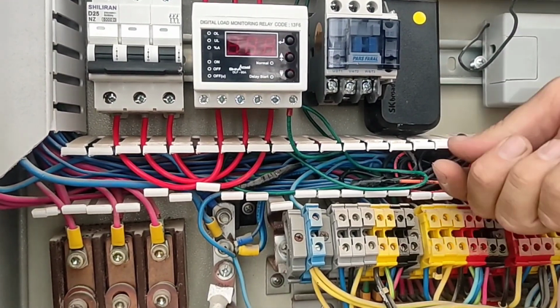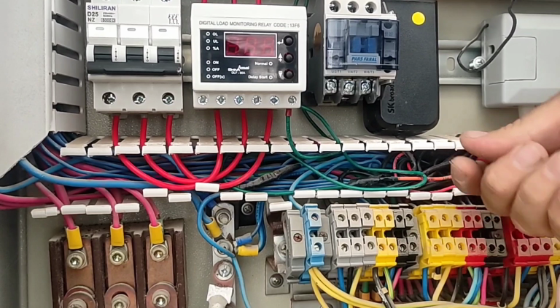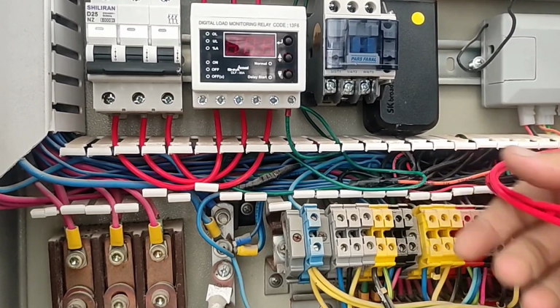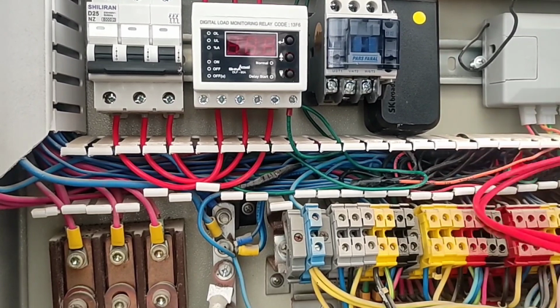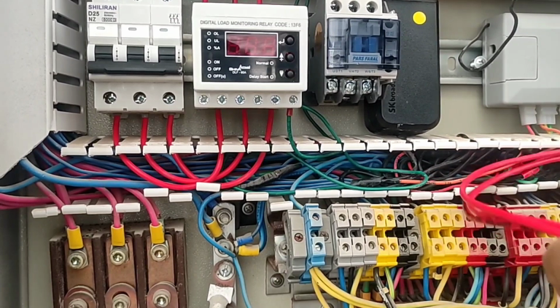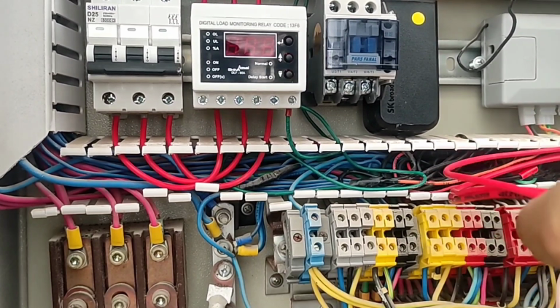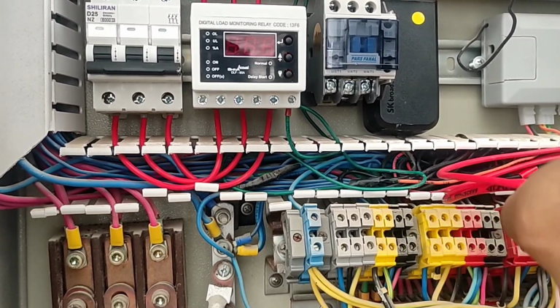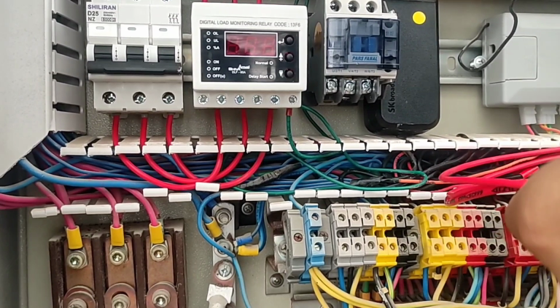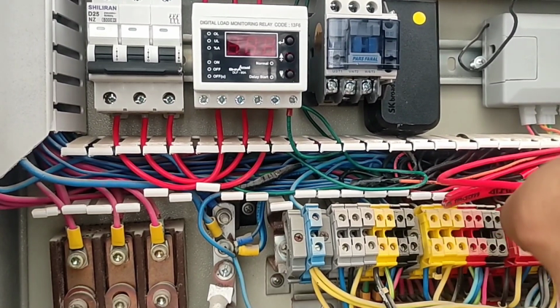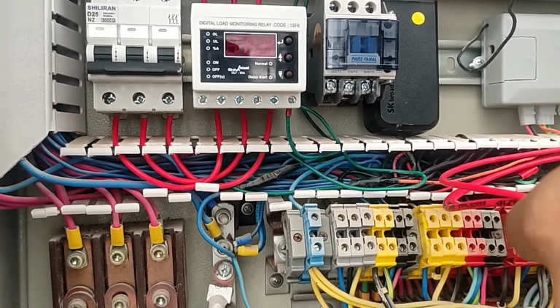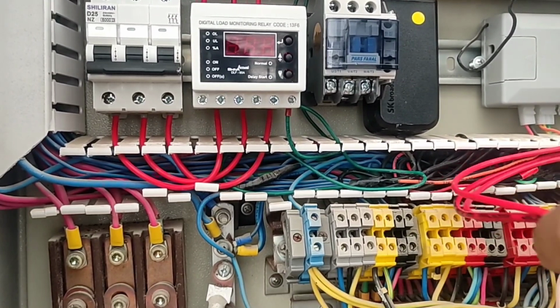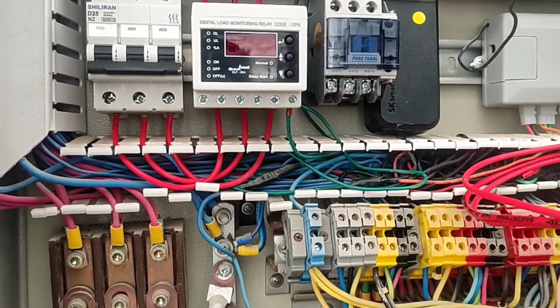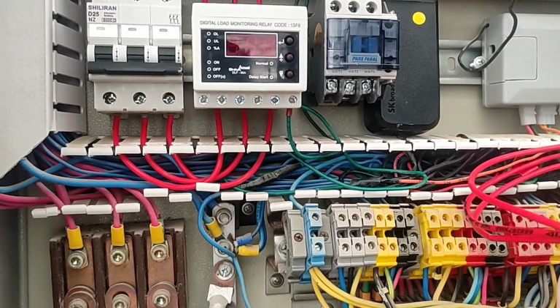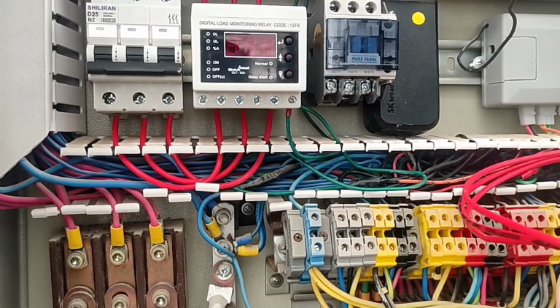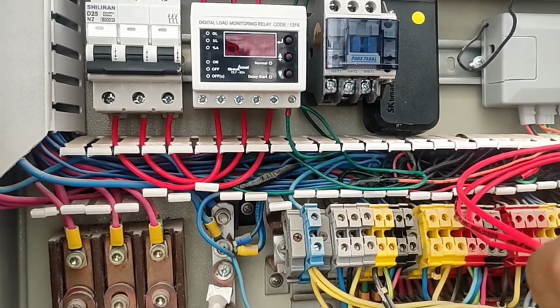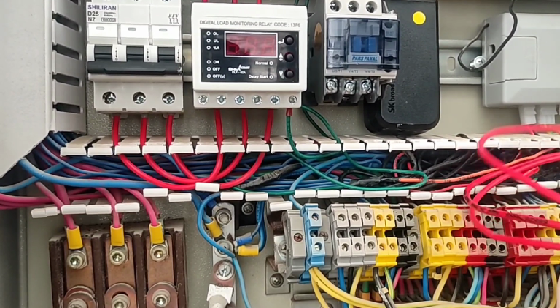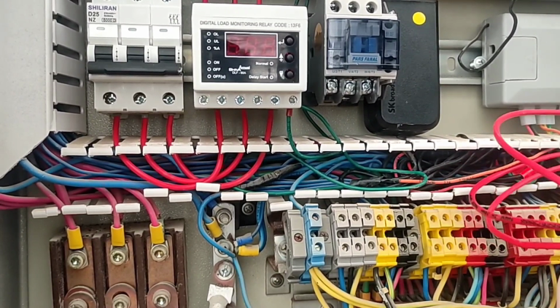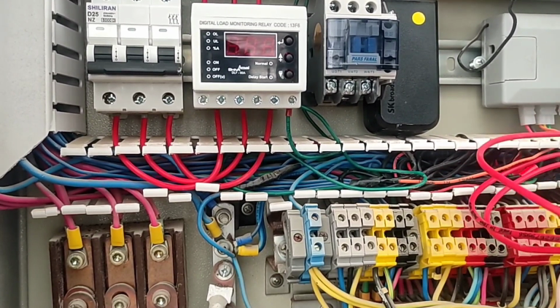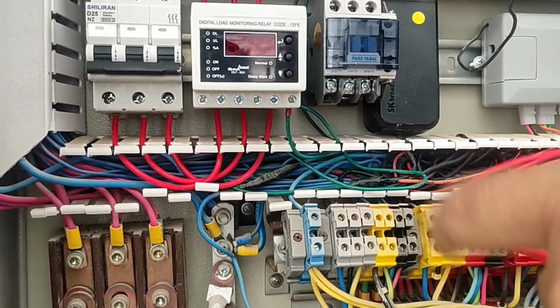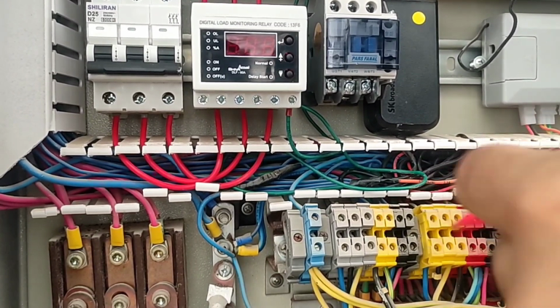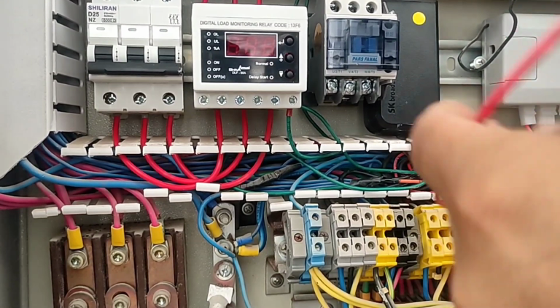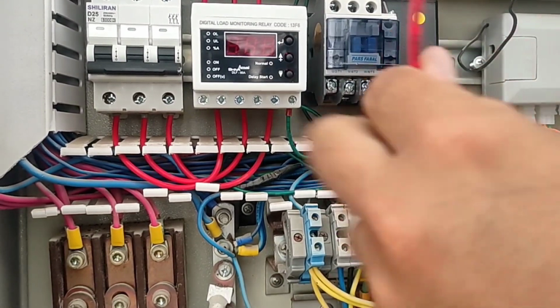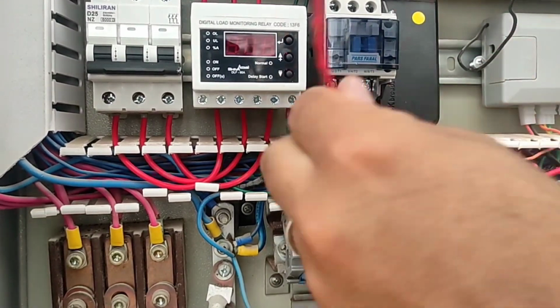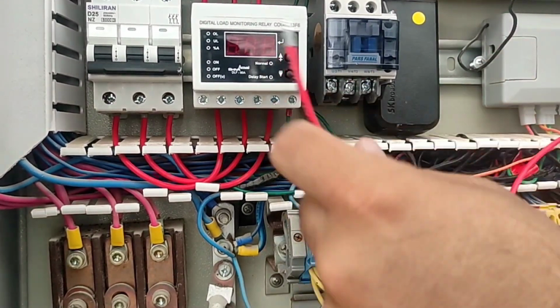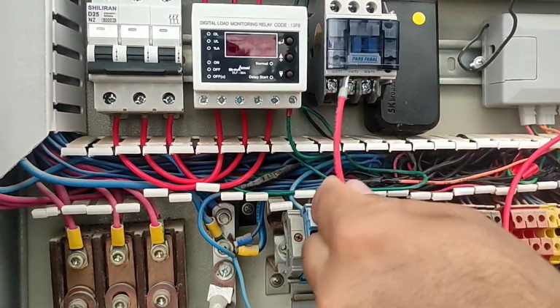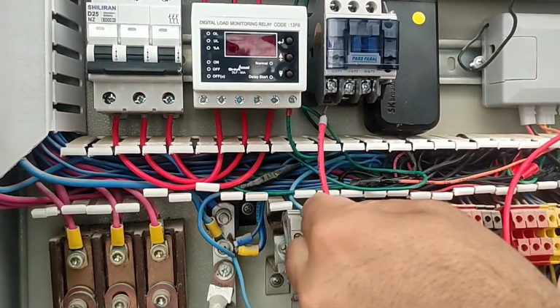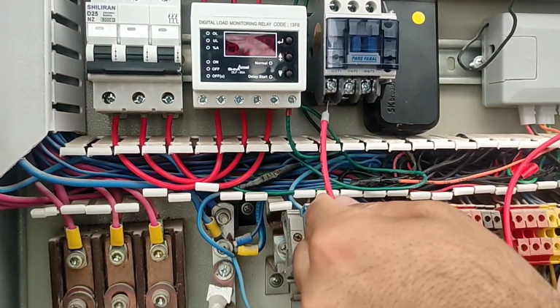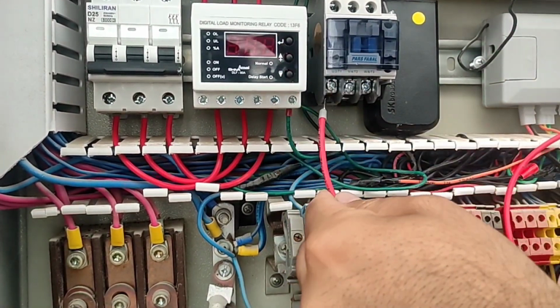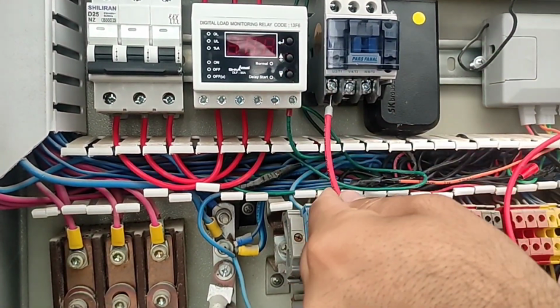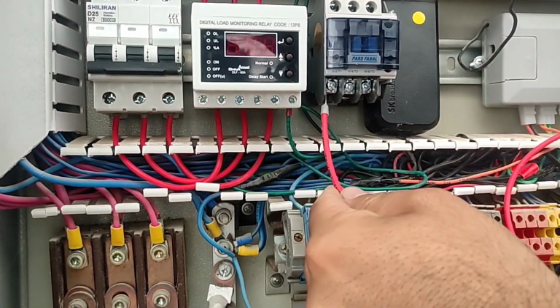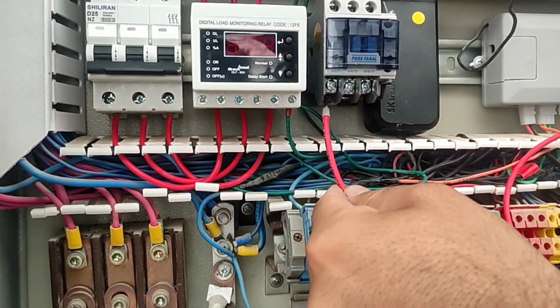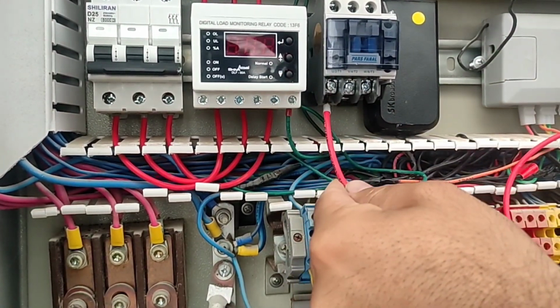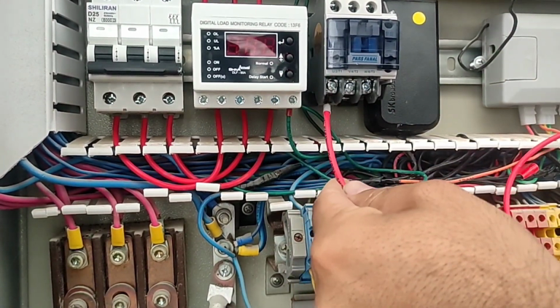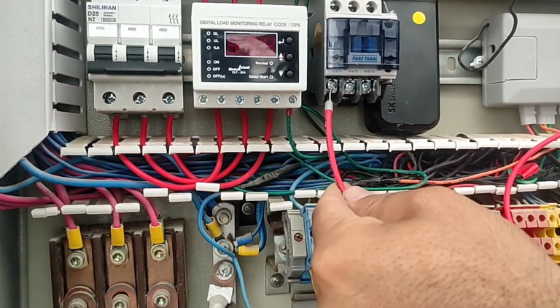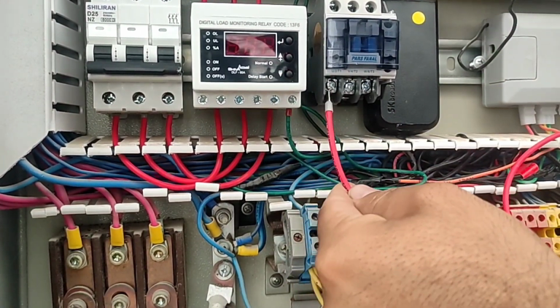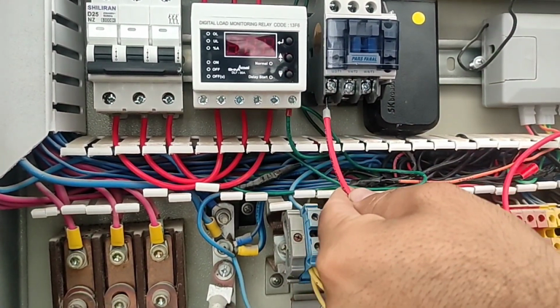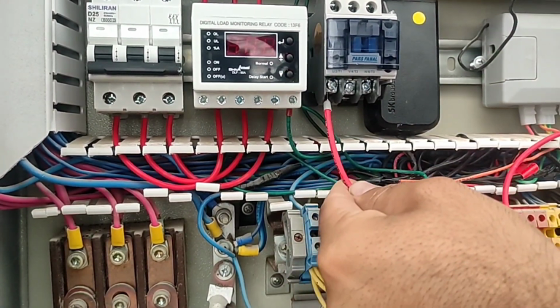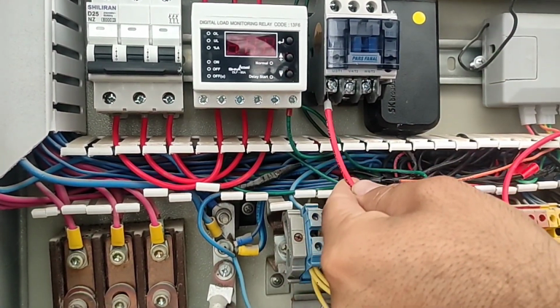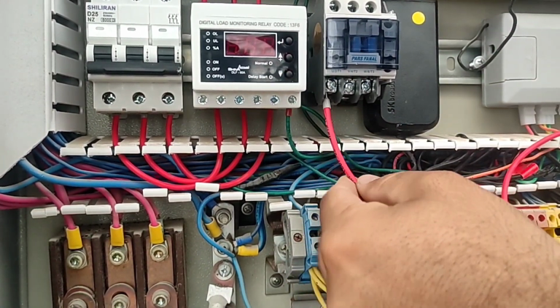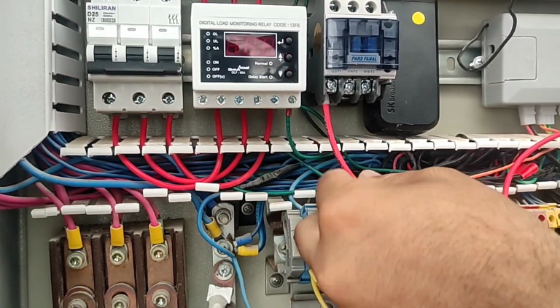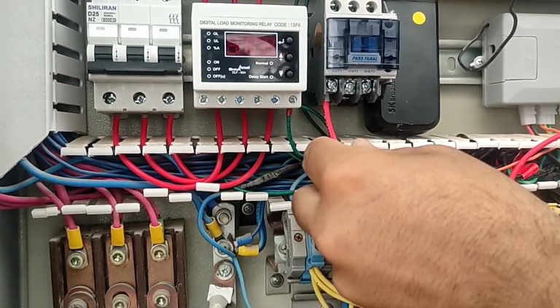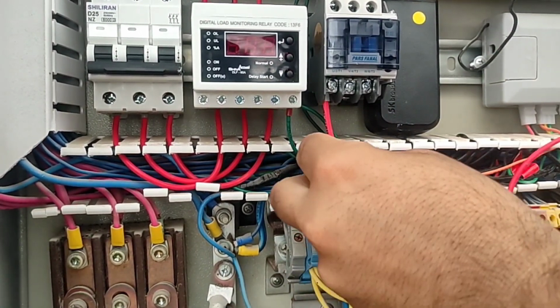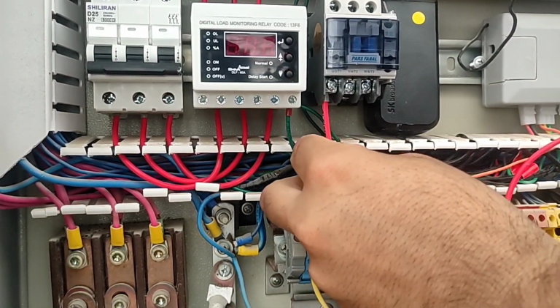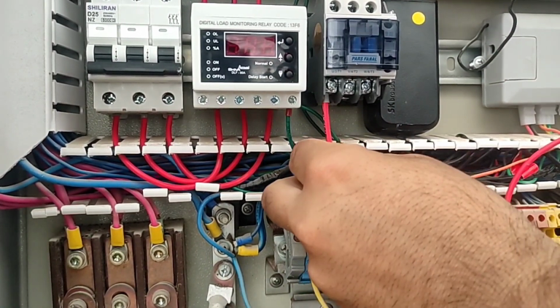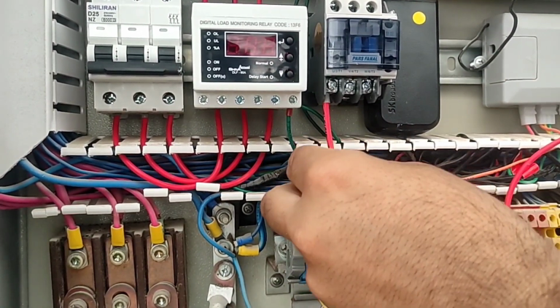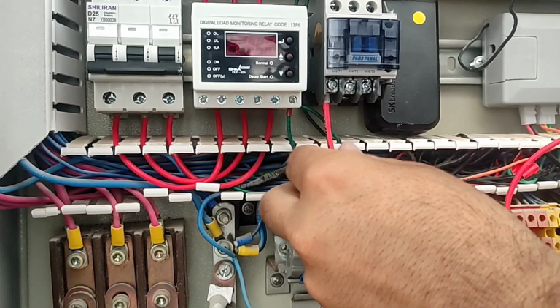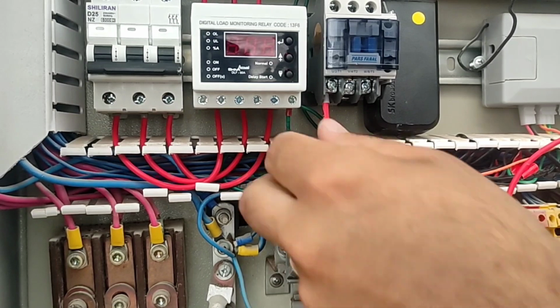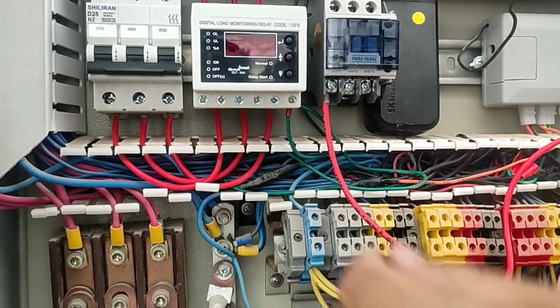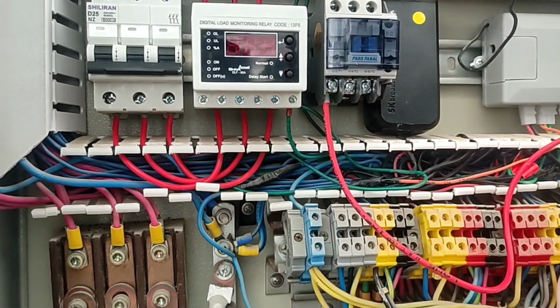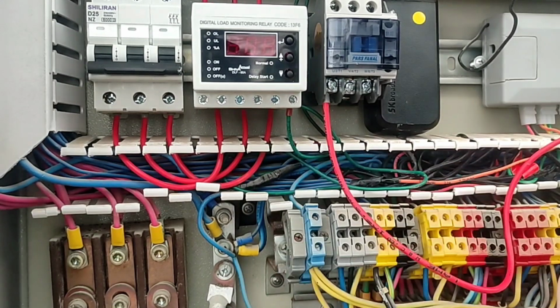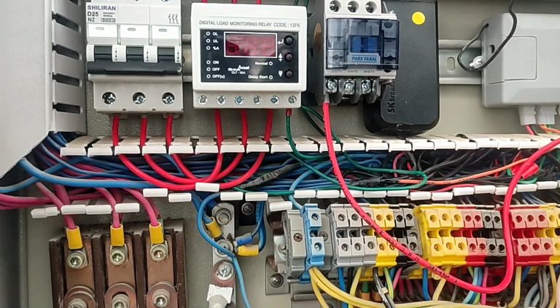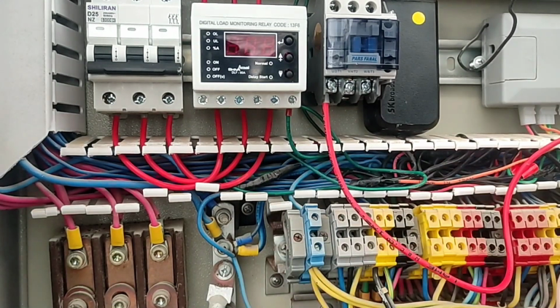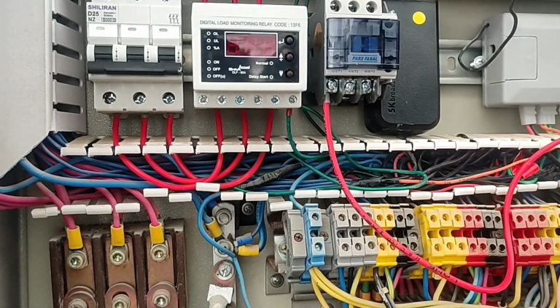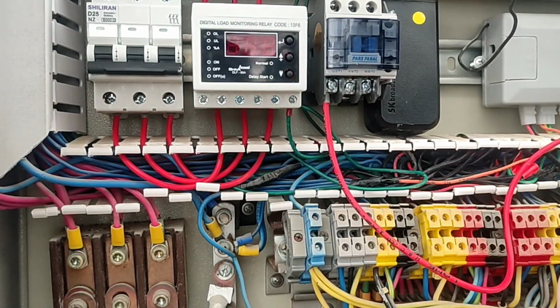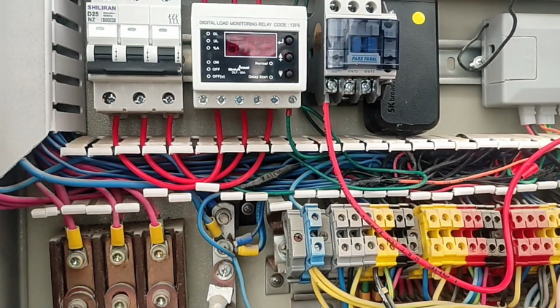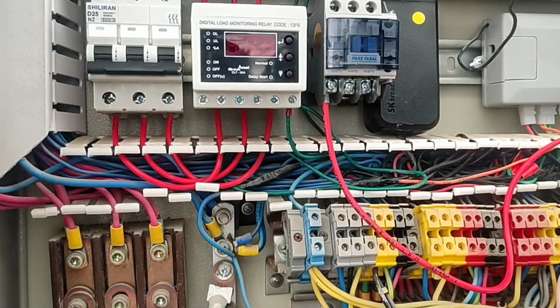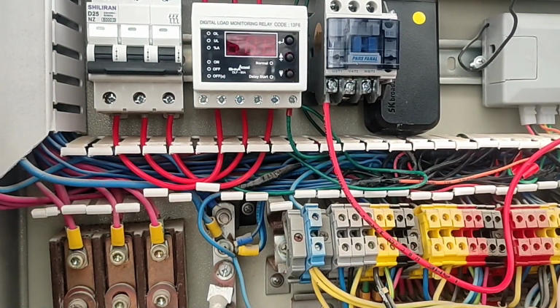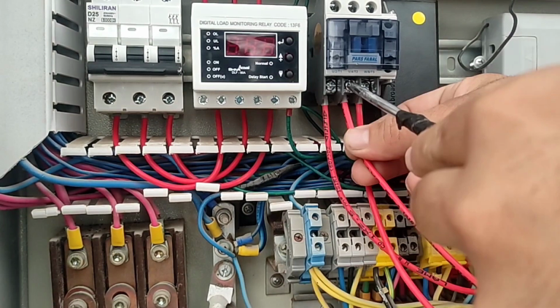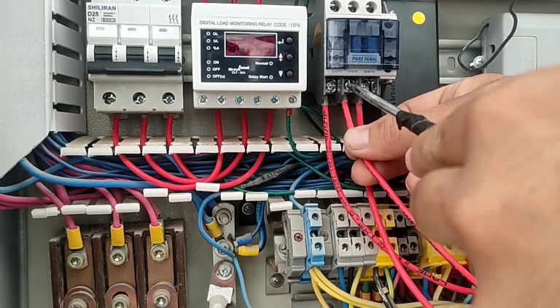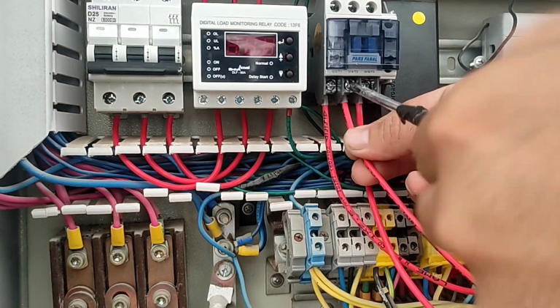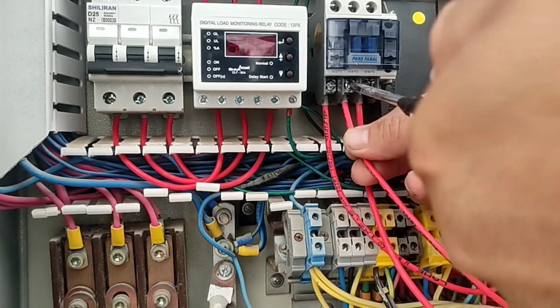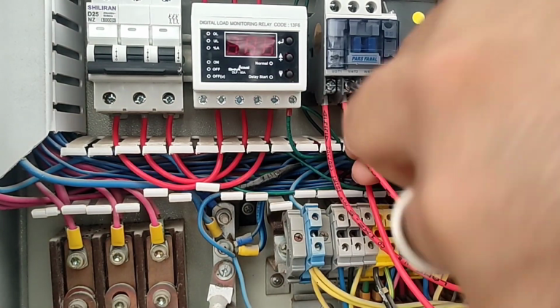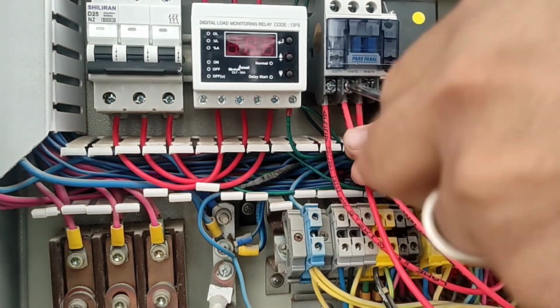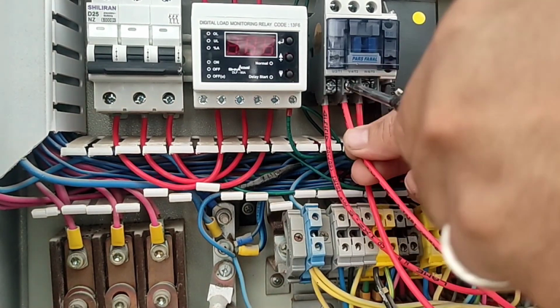In this step, we connect the output wires that are connected to the electric motor to the output of the contactor.